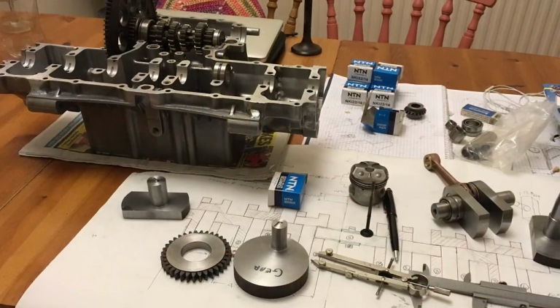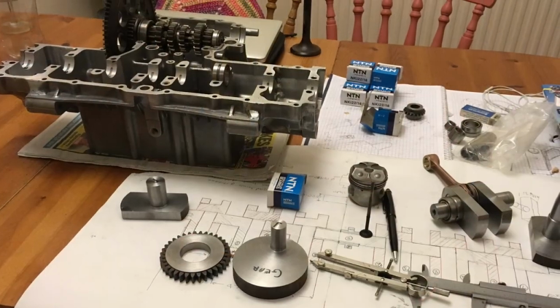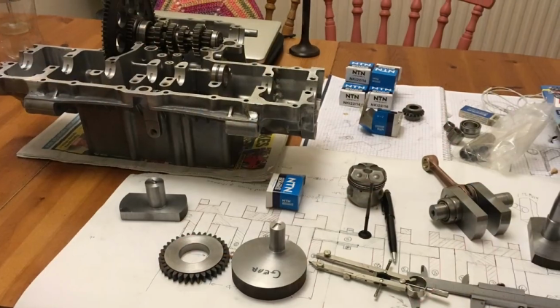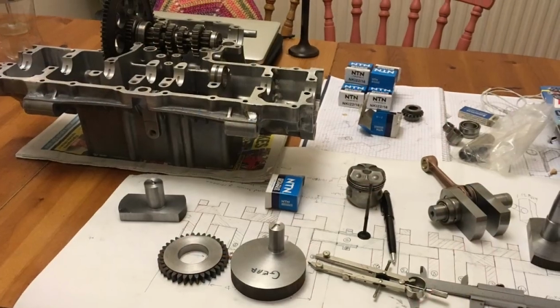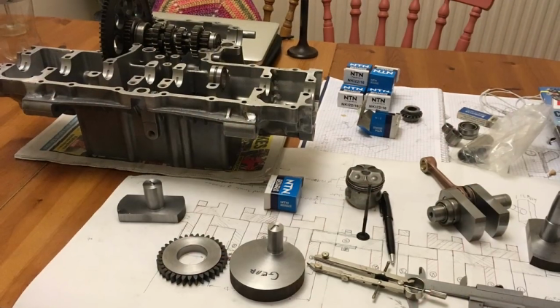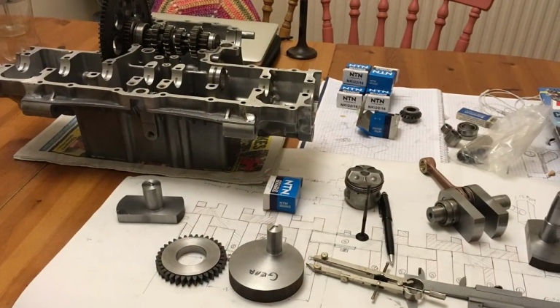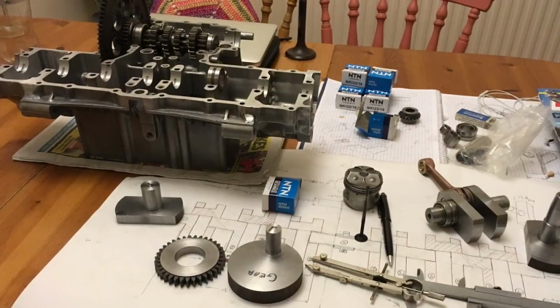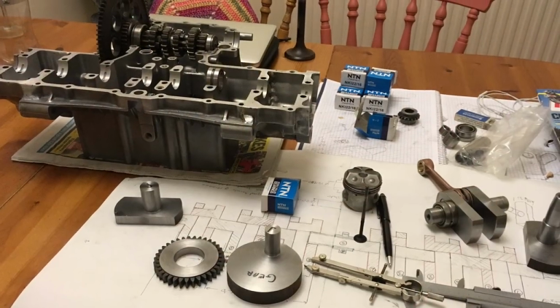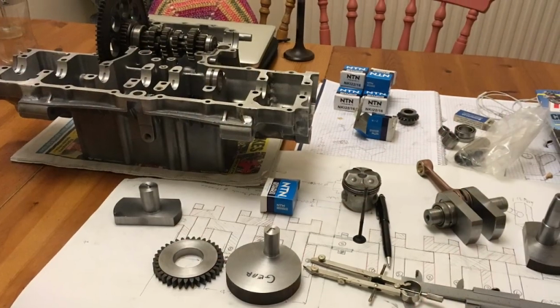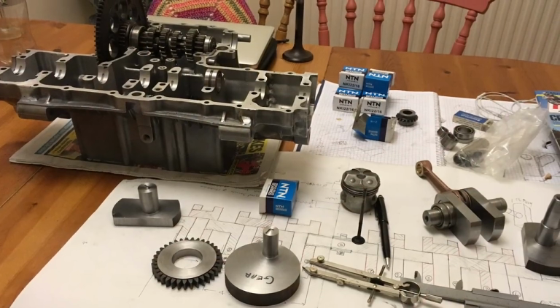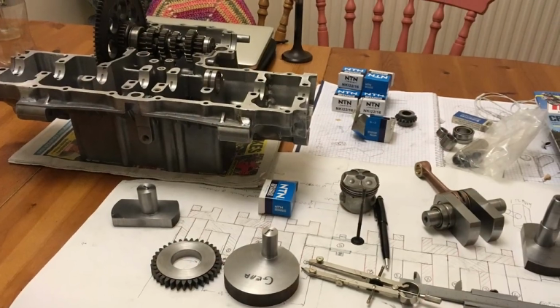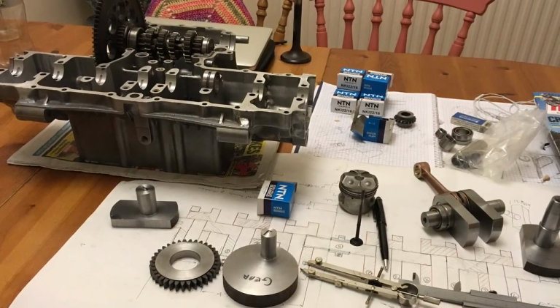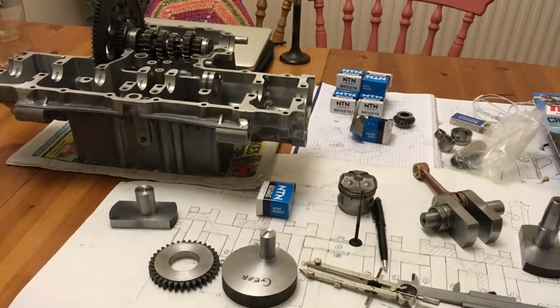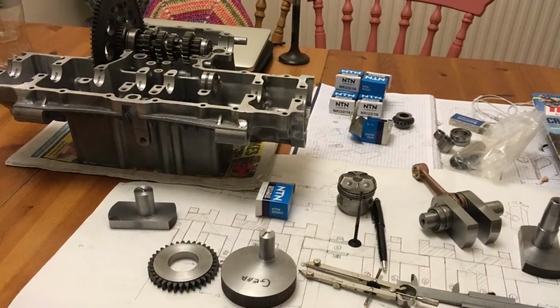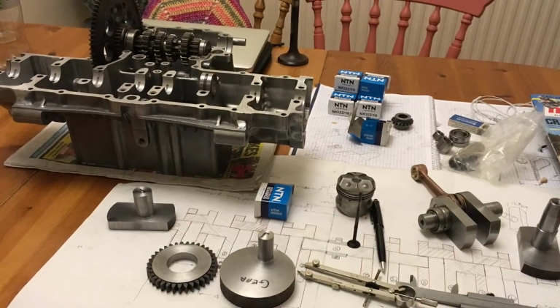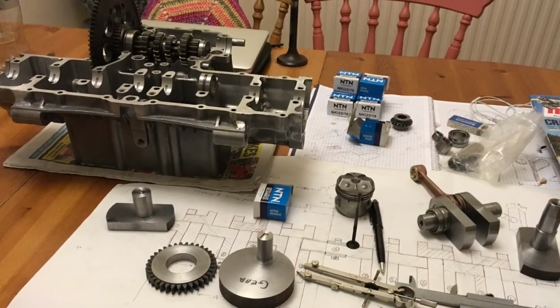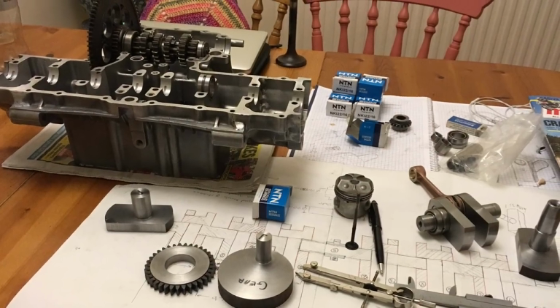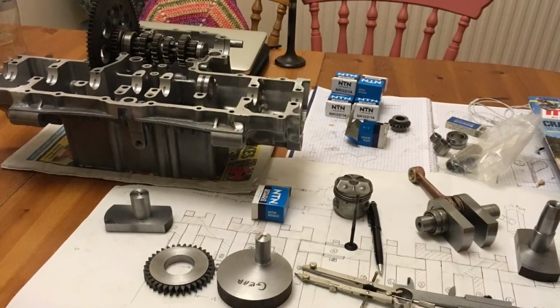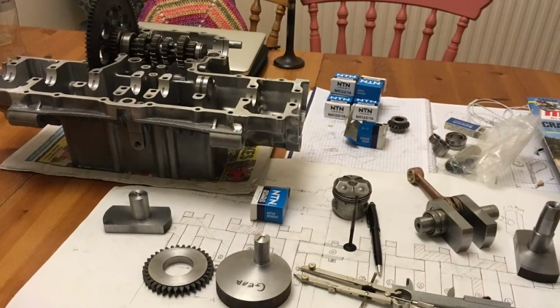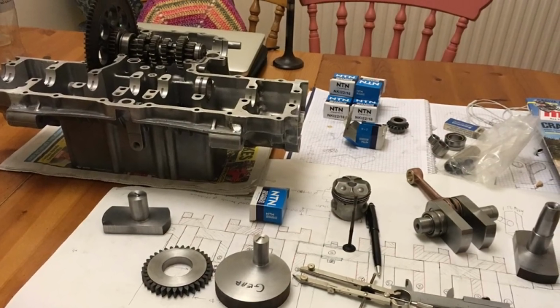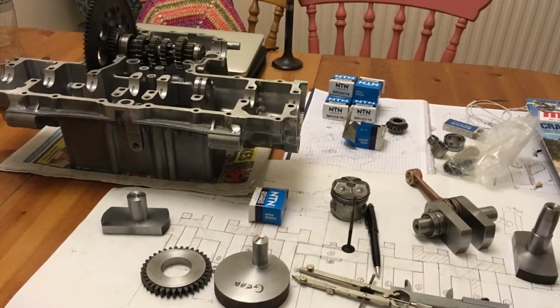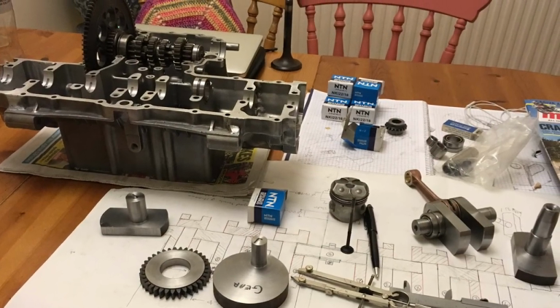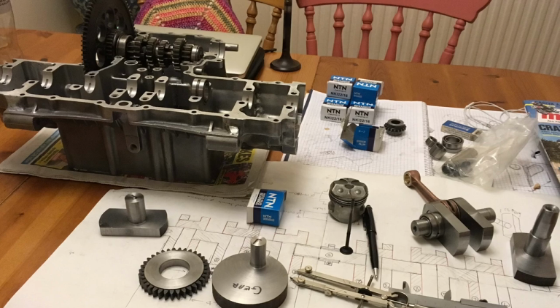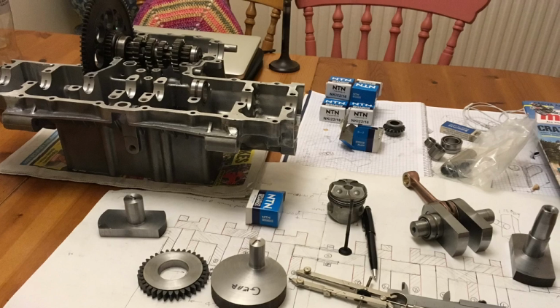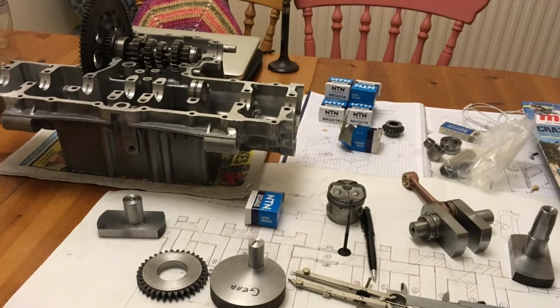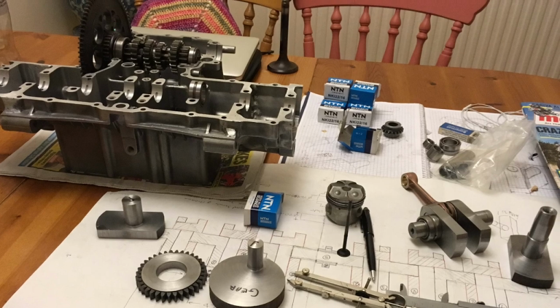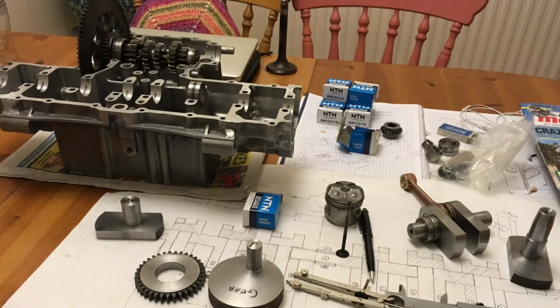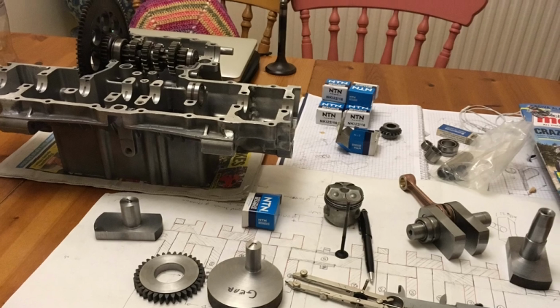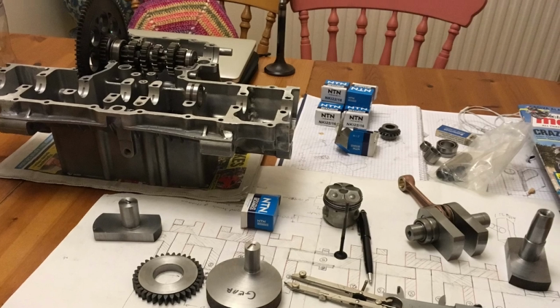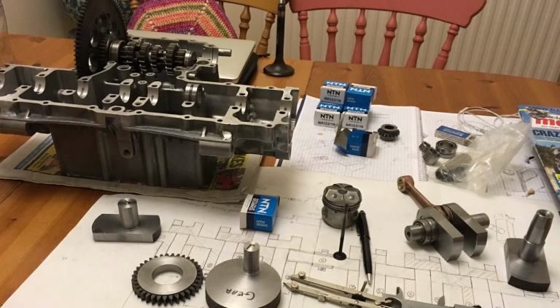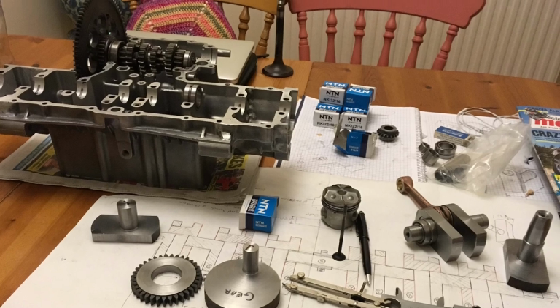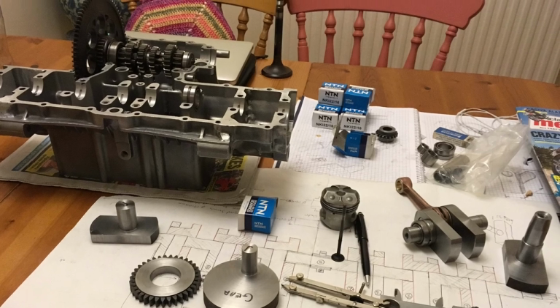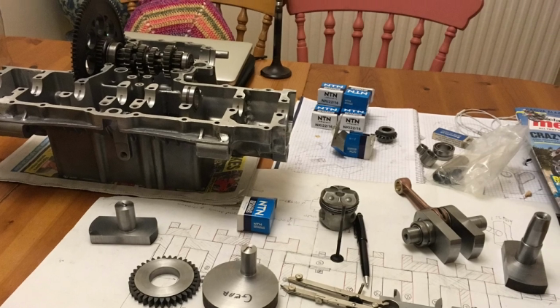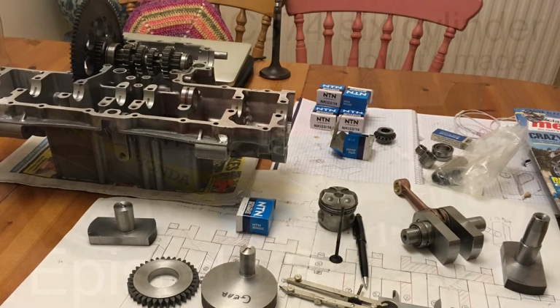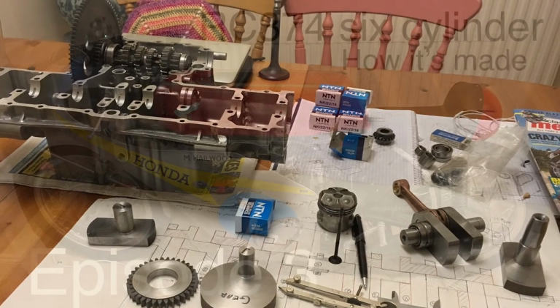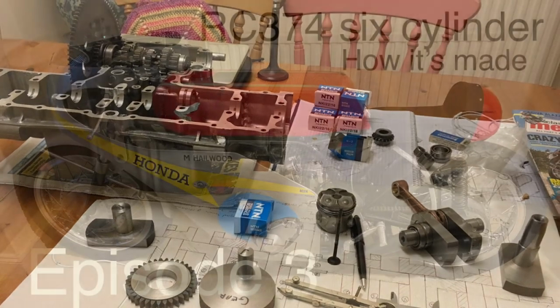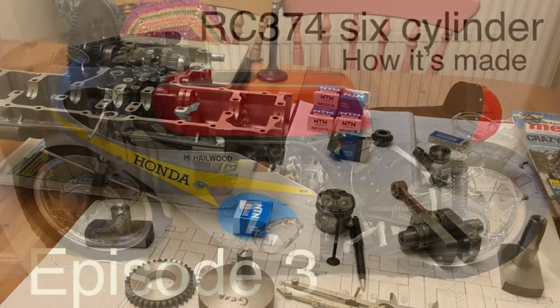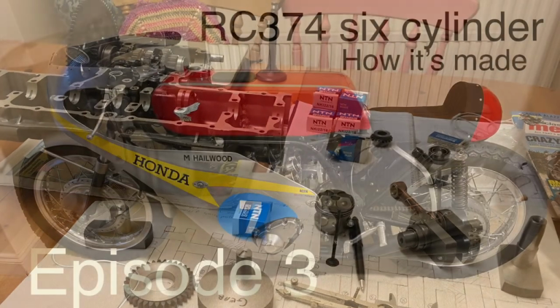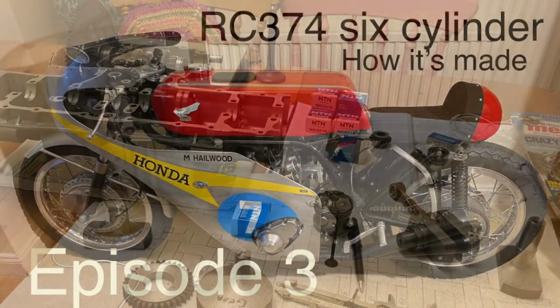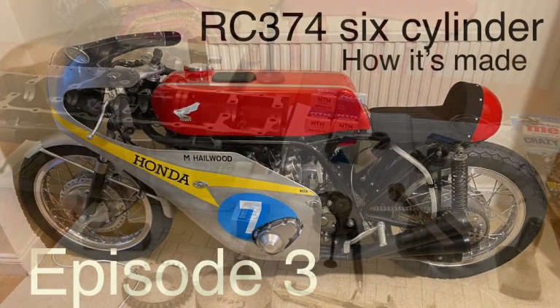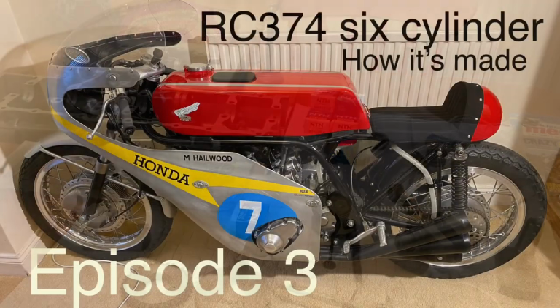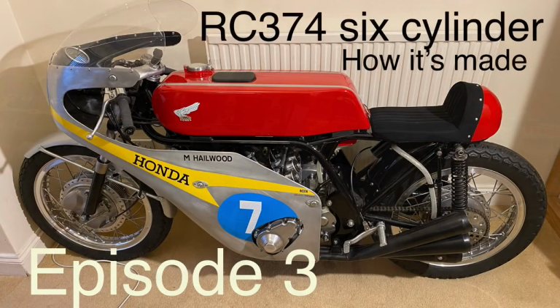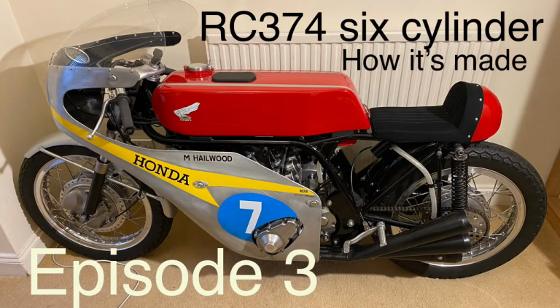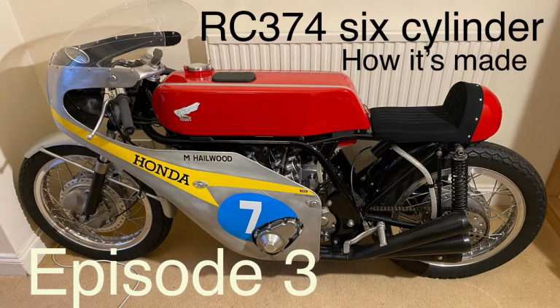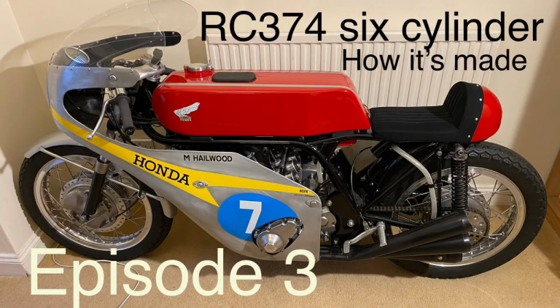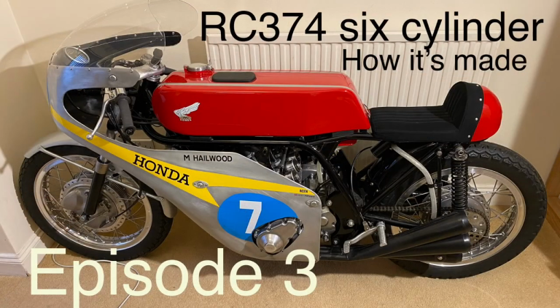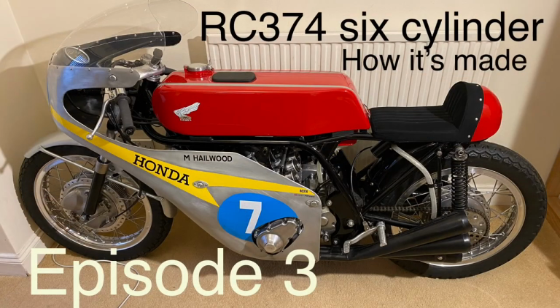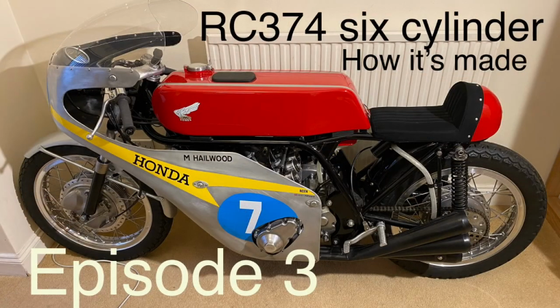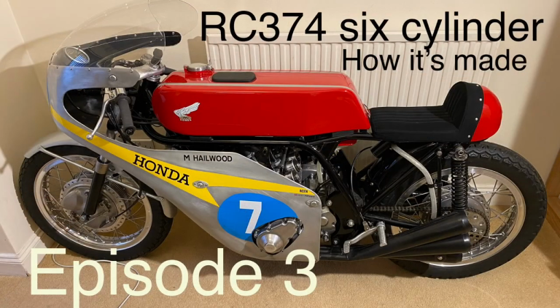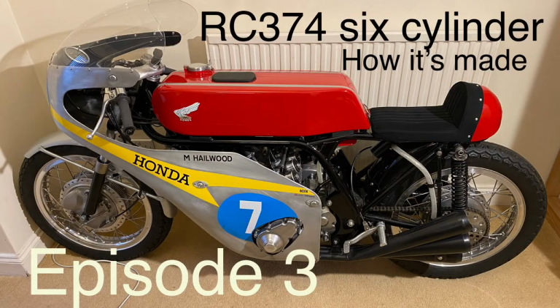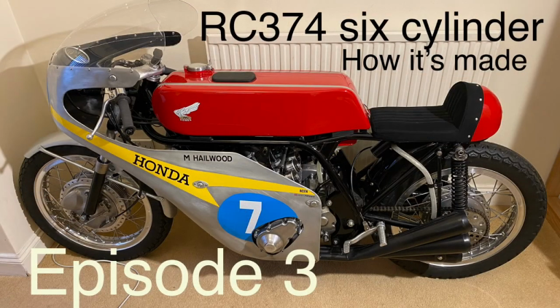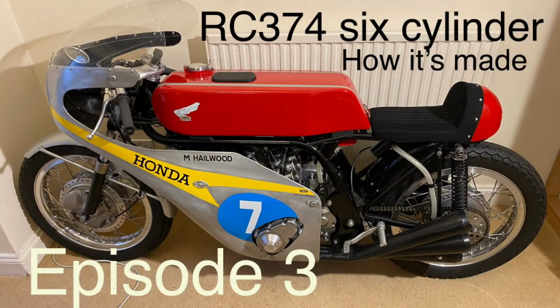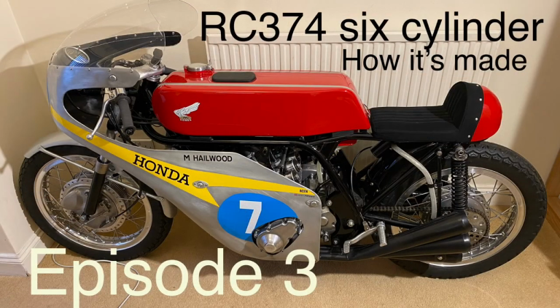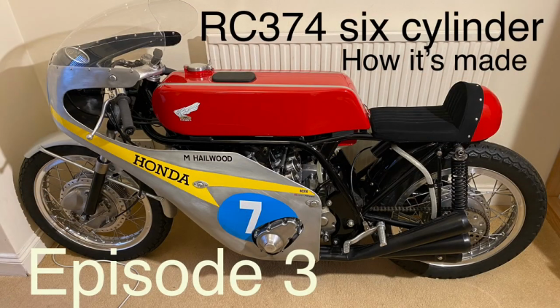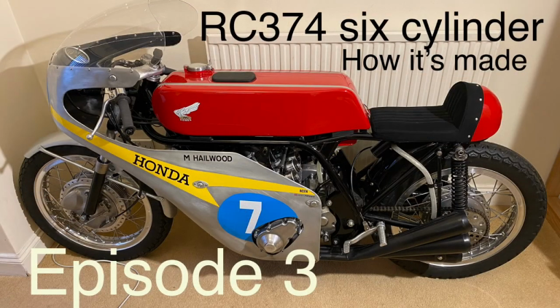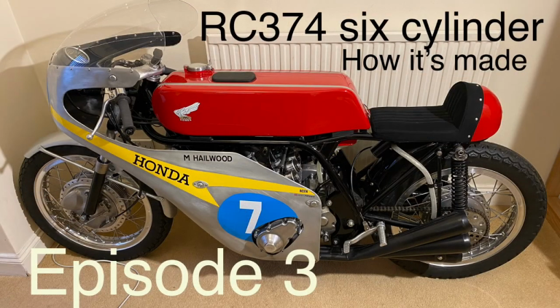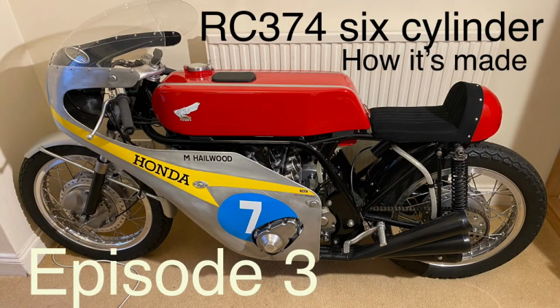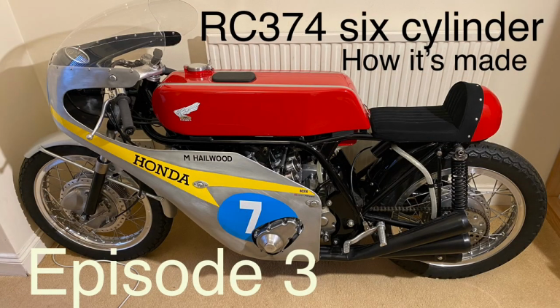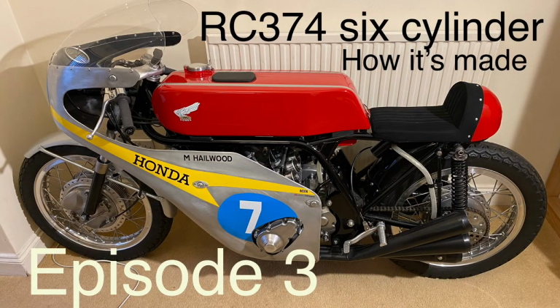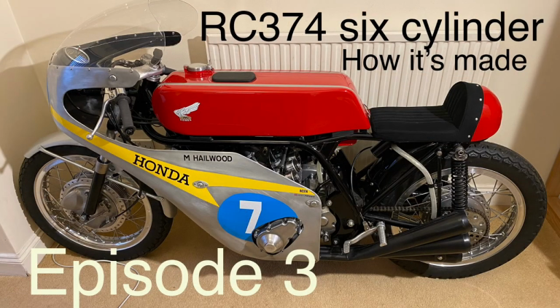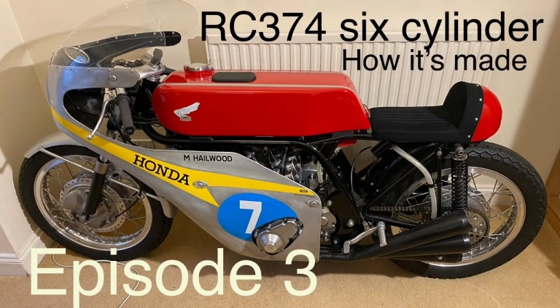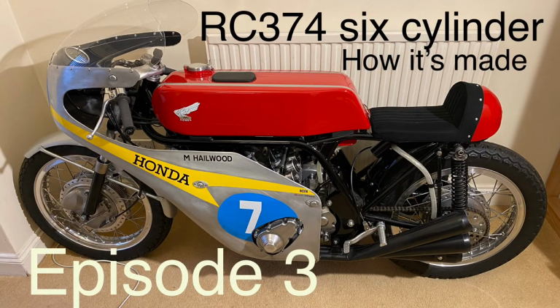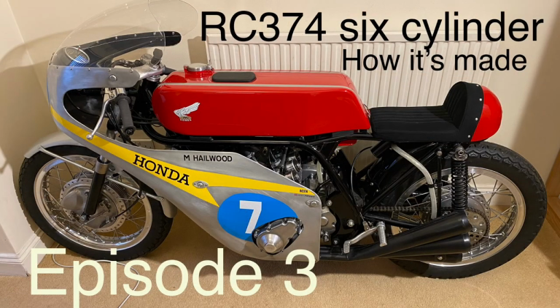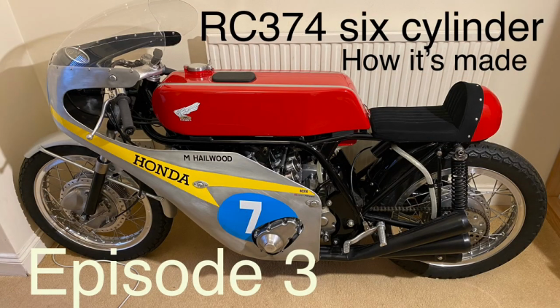Coming soon: episode three of the RC374 build. In this episode I'll be starting the engine on the bench for the first time.